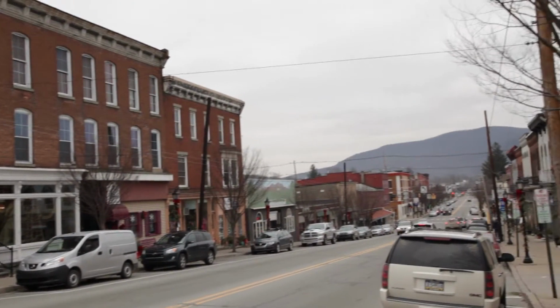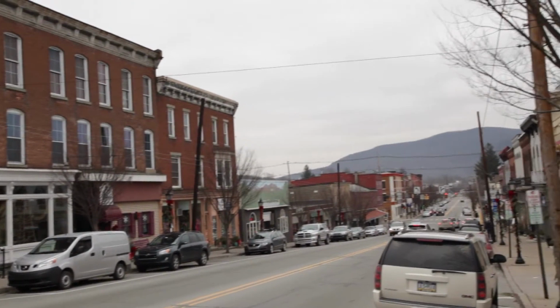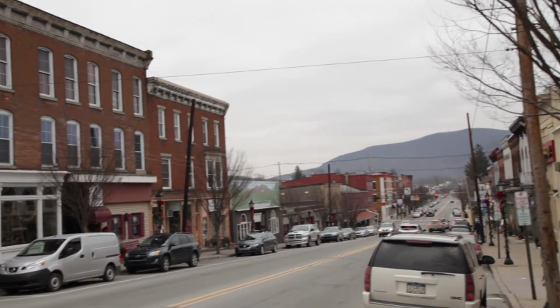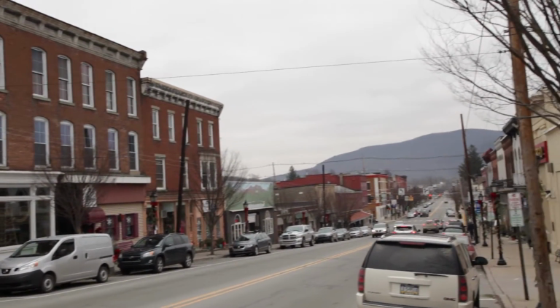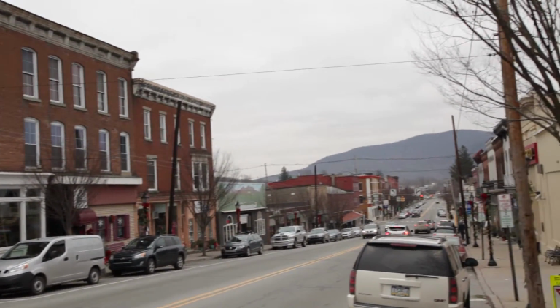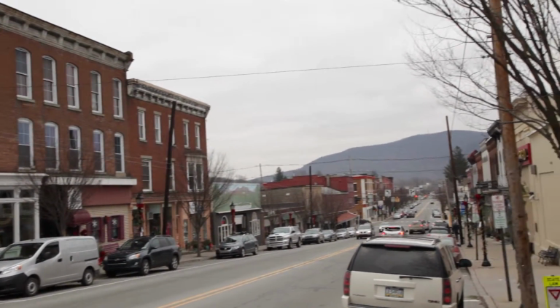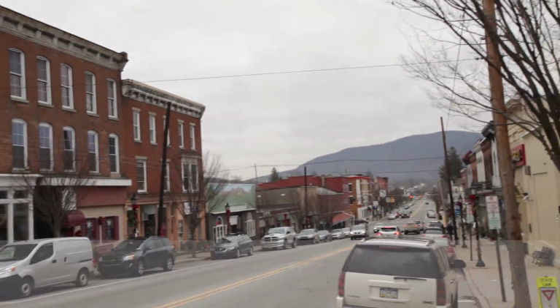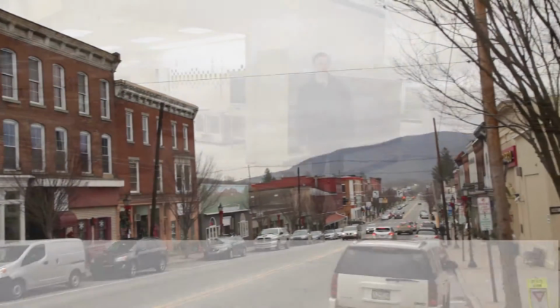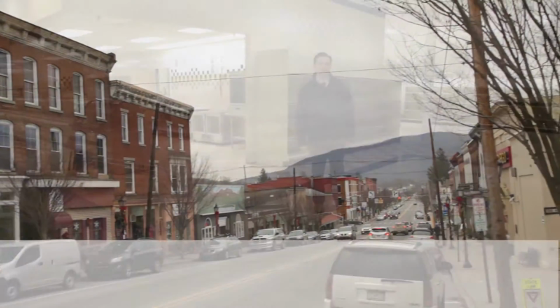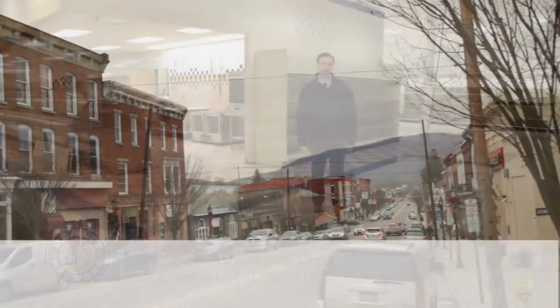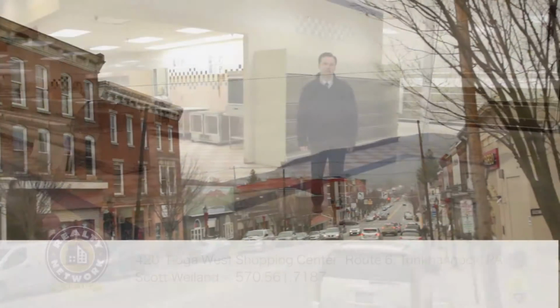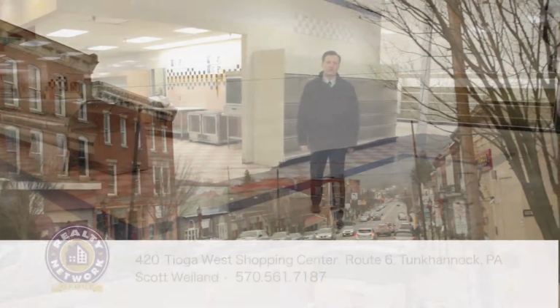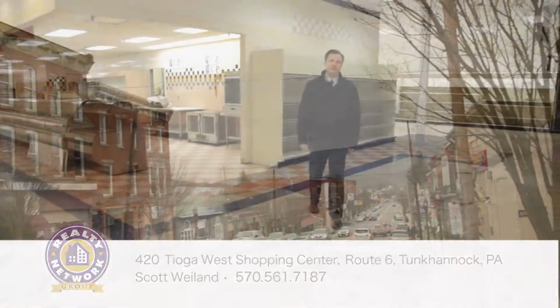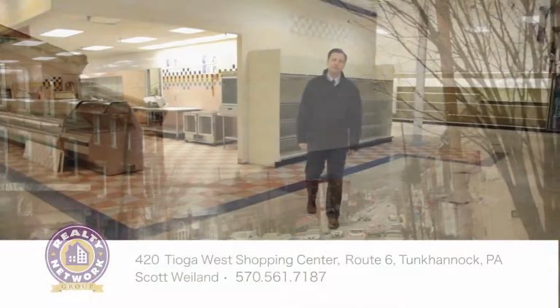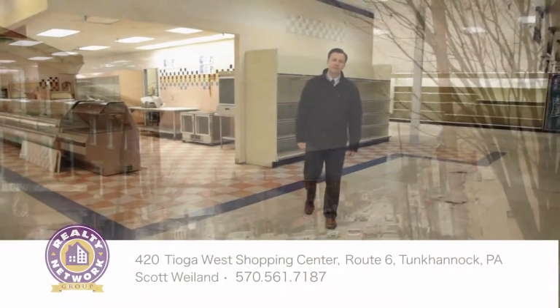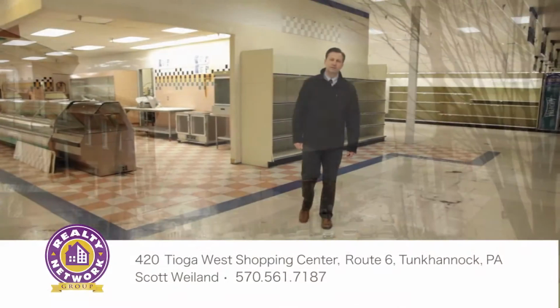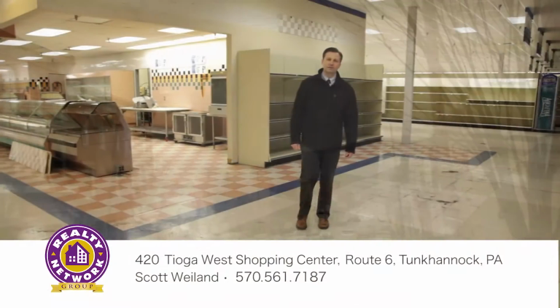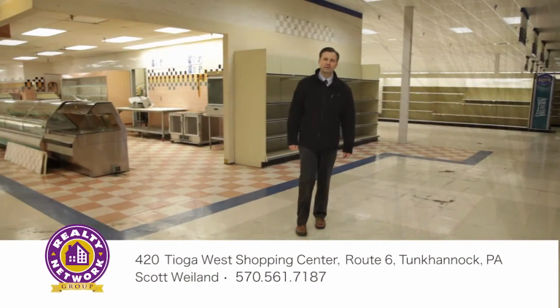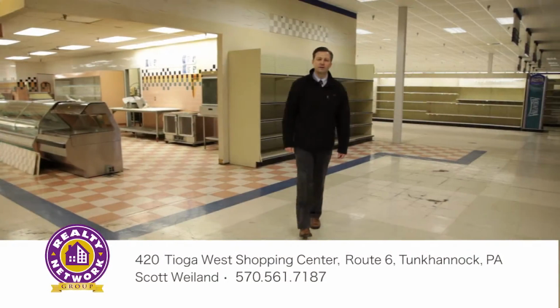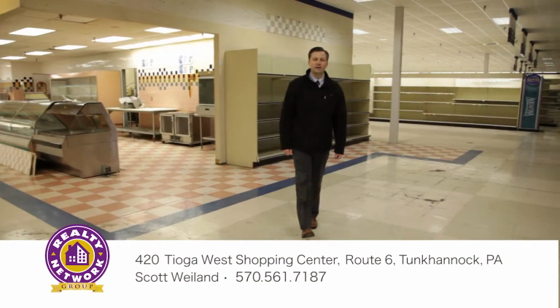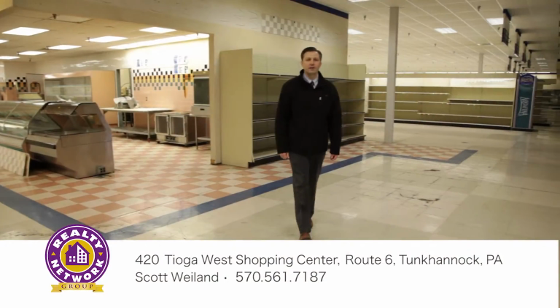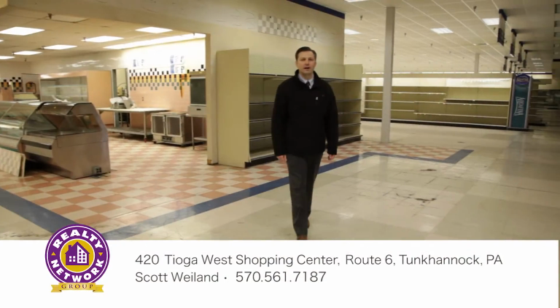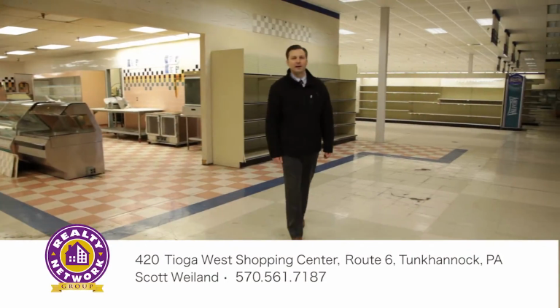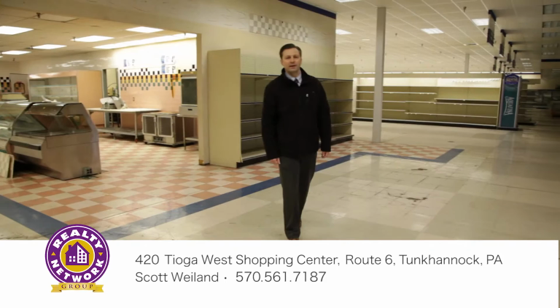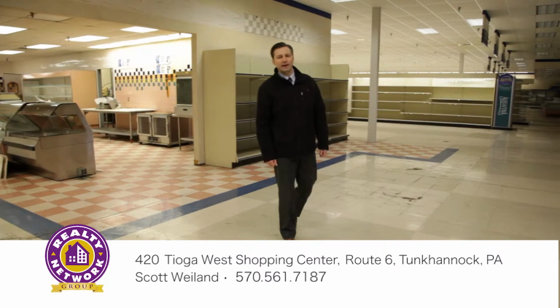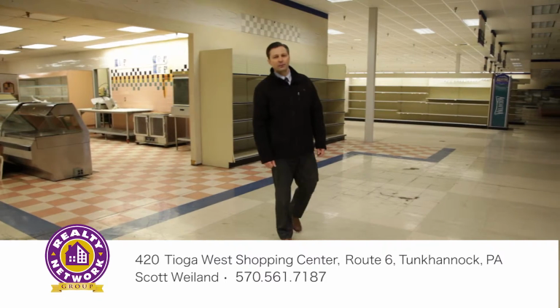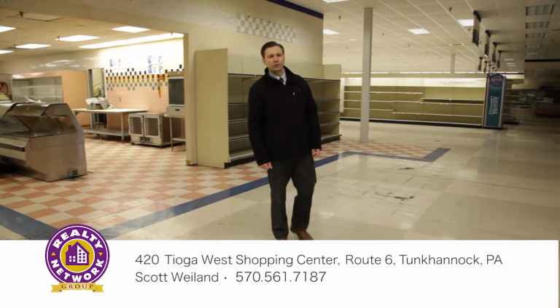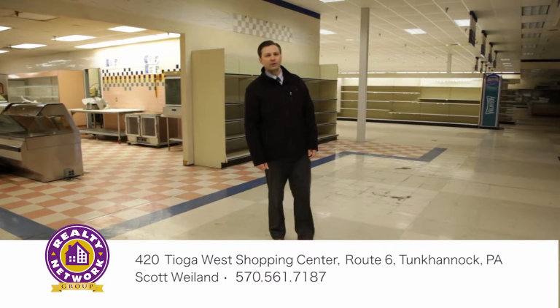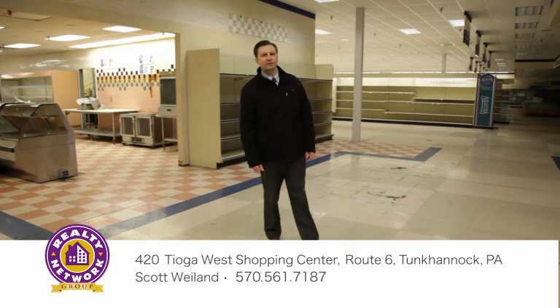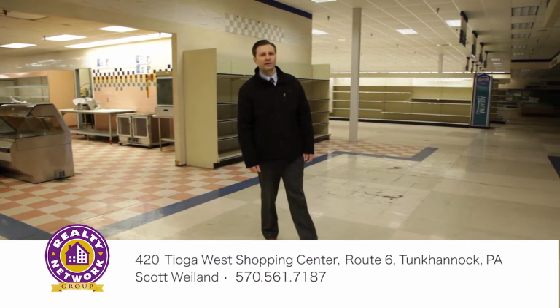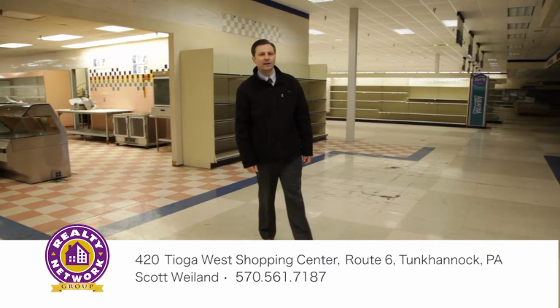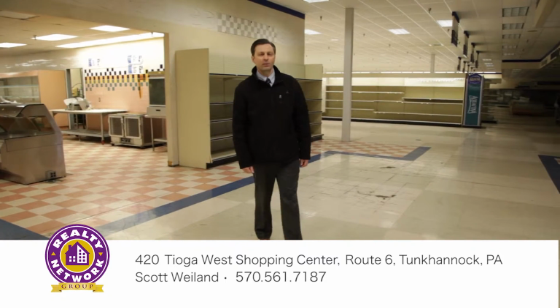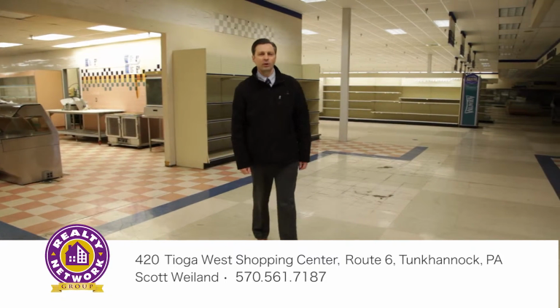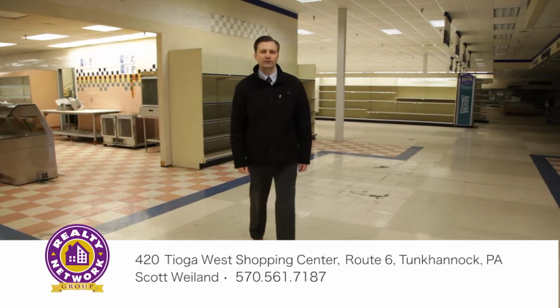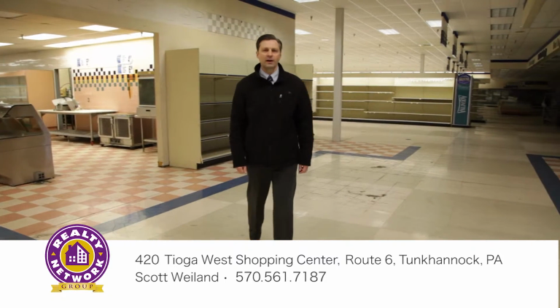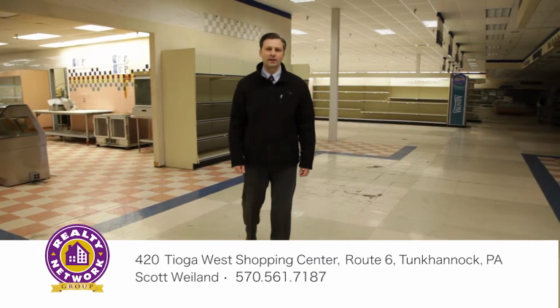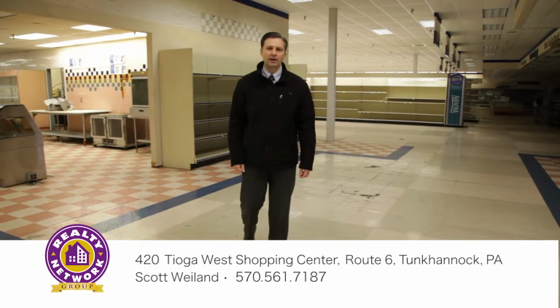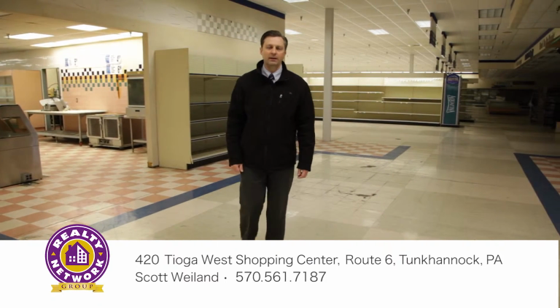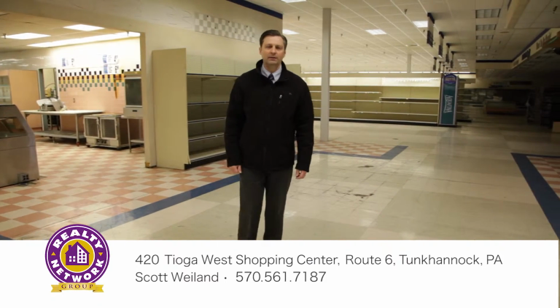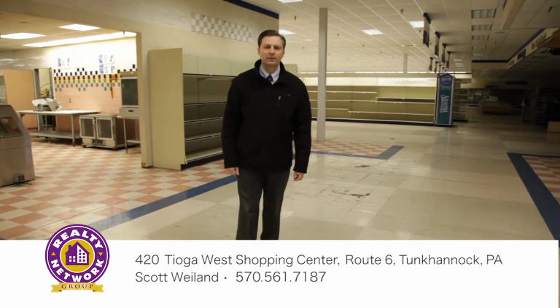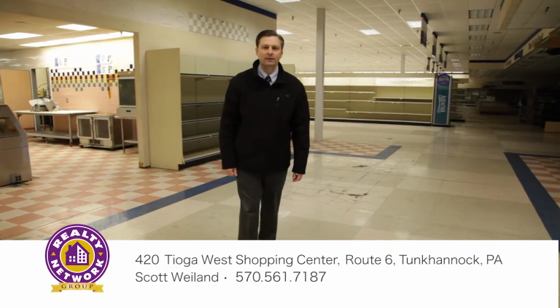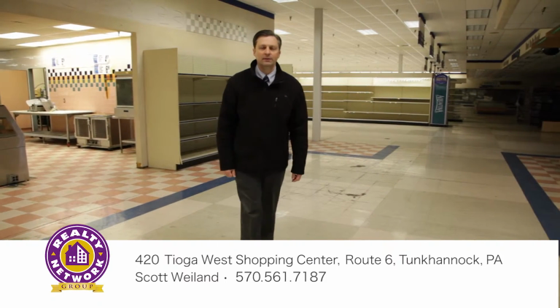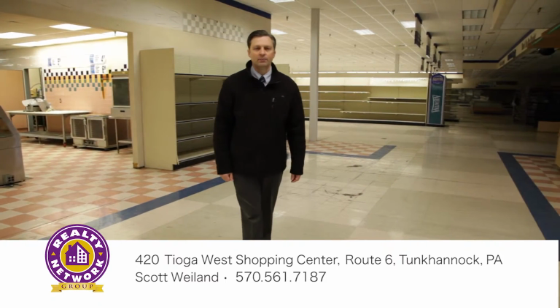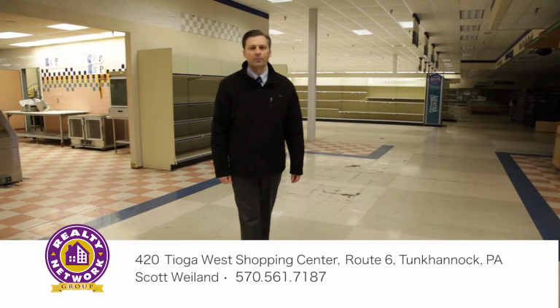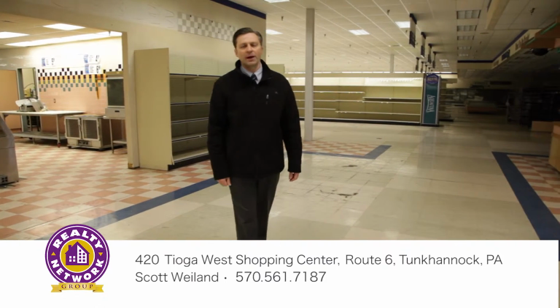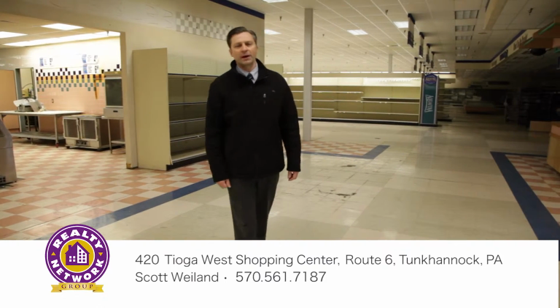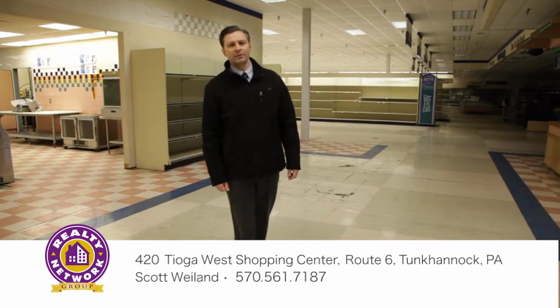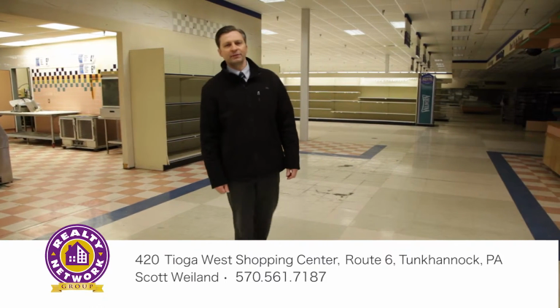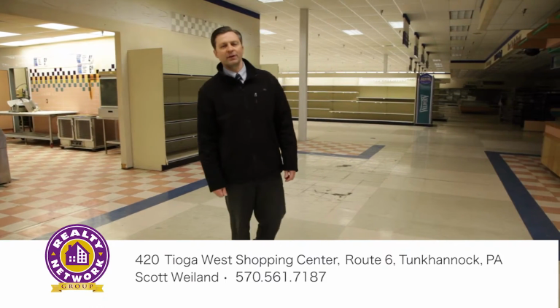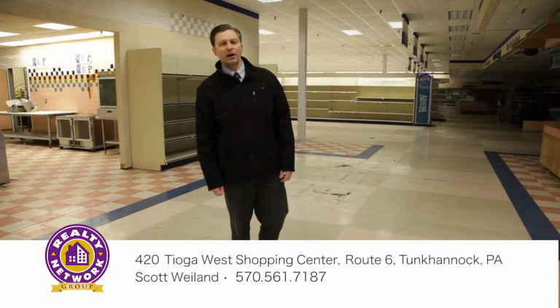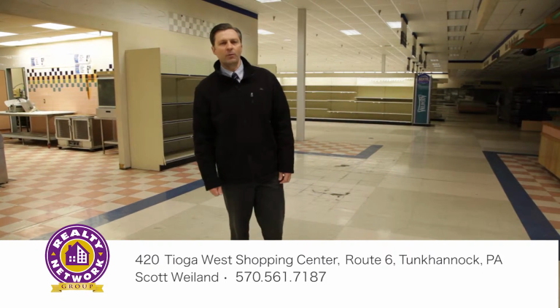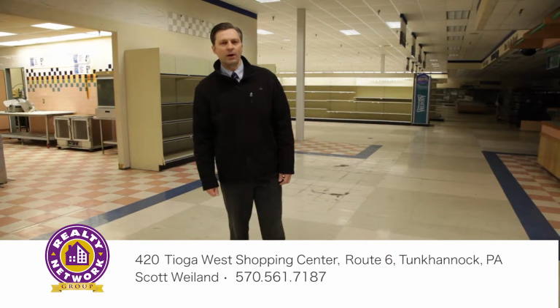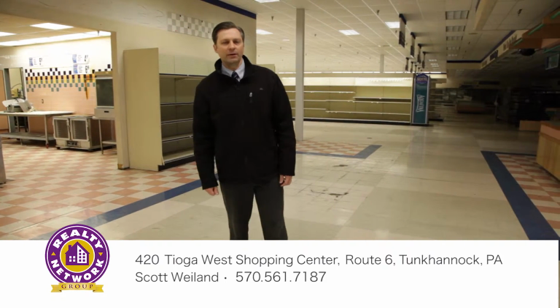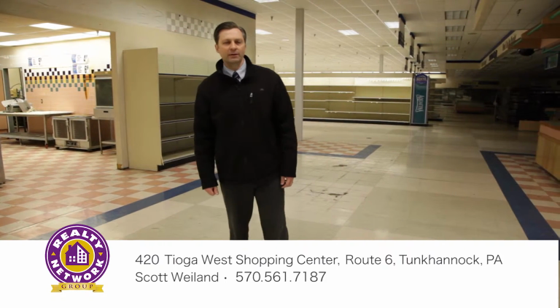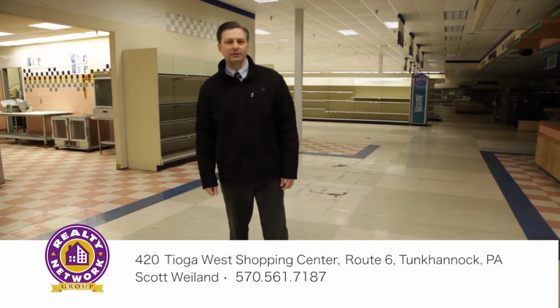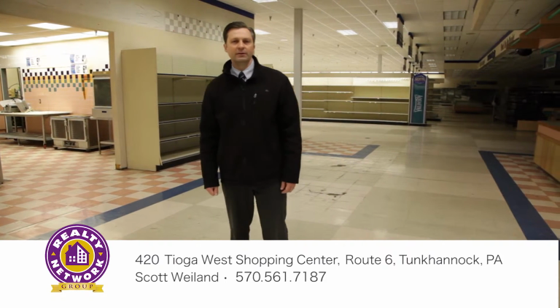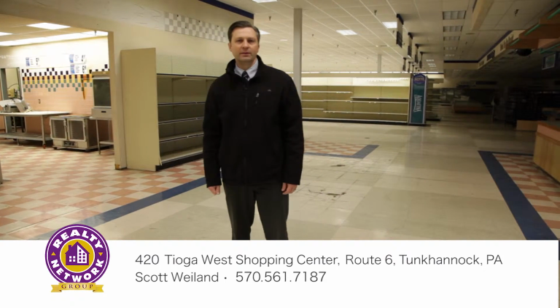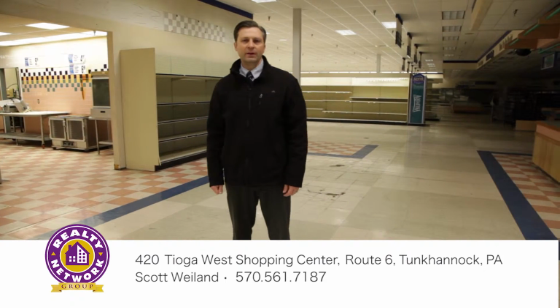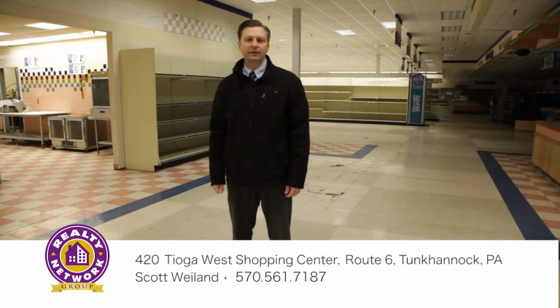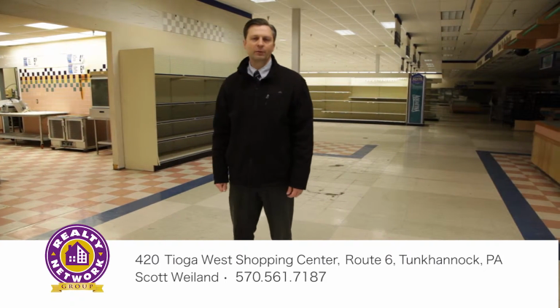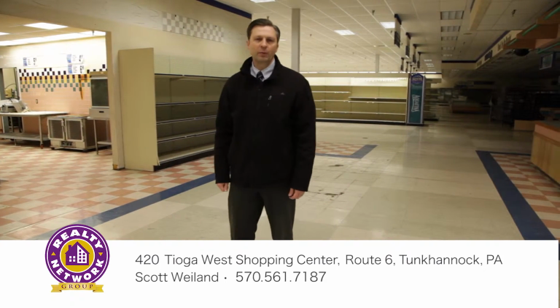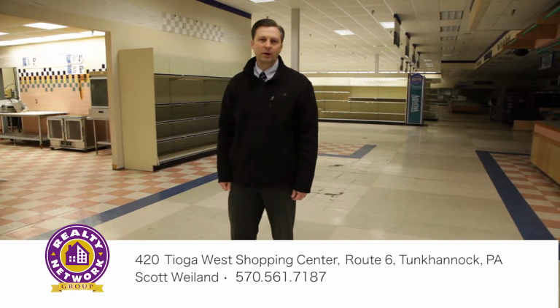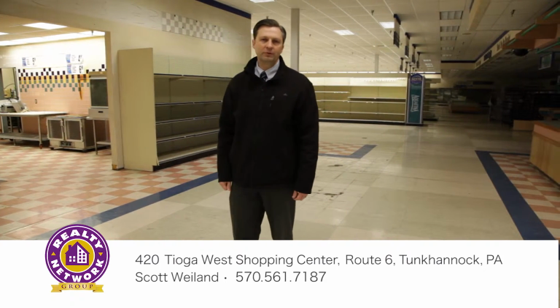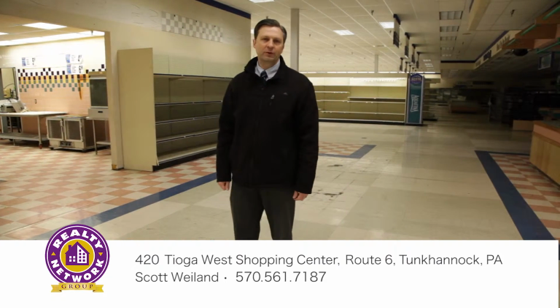For more information, visit us online at RealtyNetwork.net. My name is Scott Weiland. Thanks for watching.